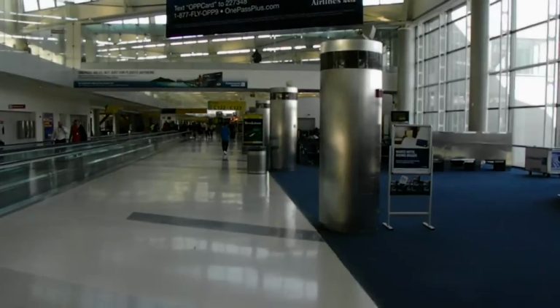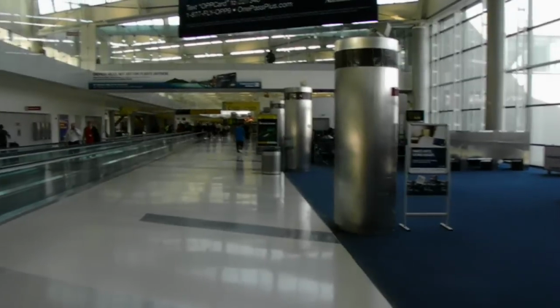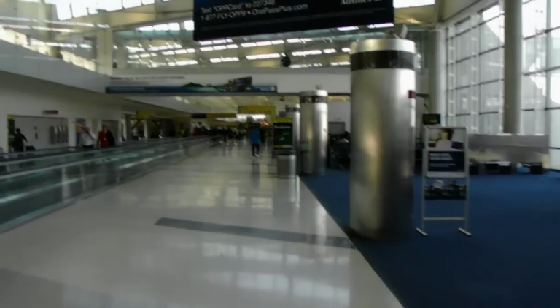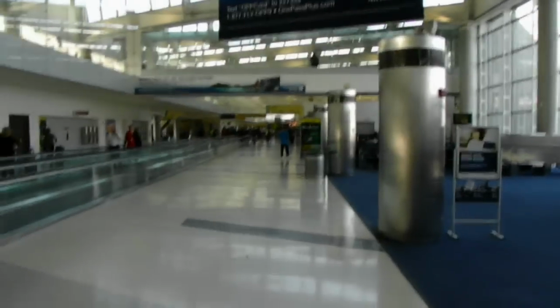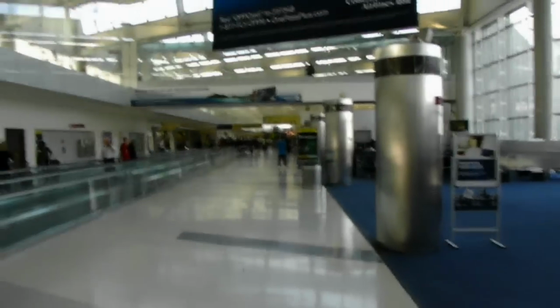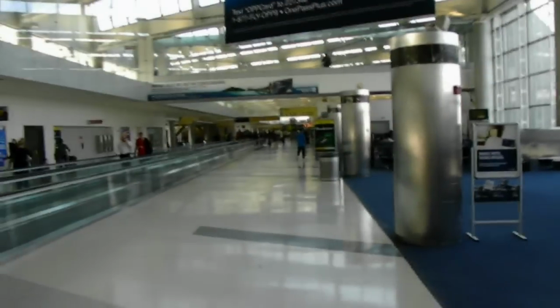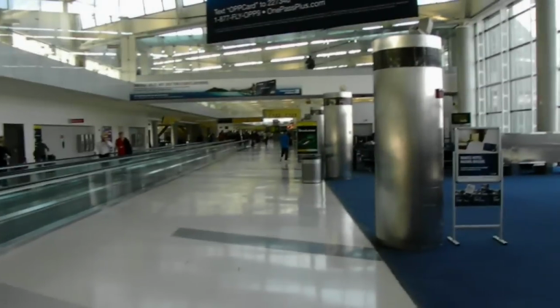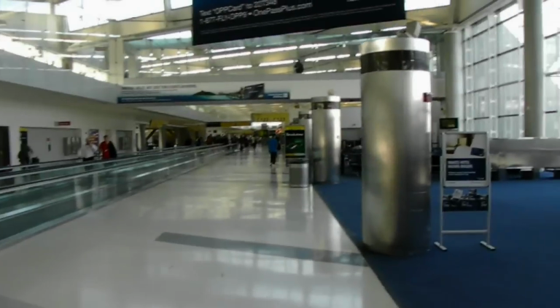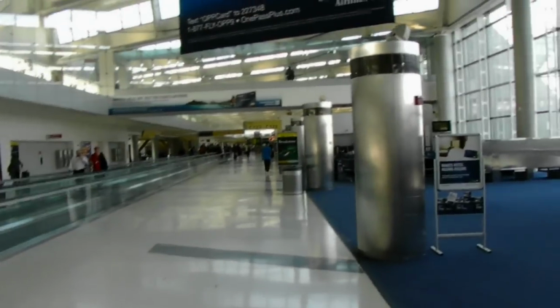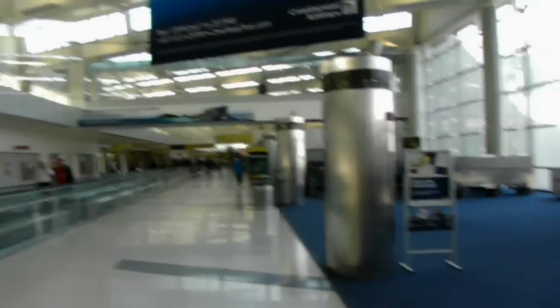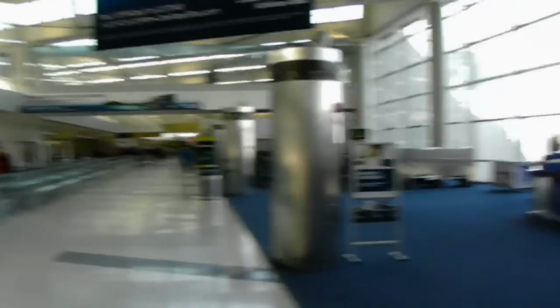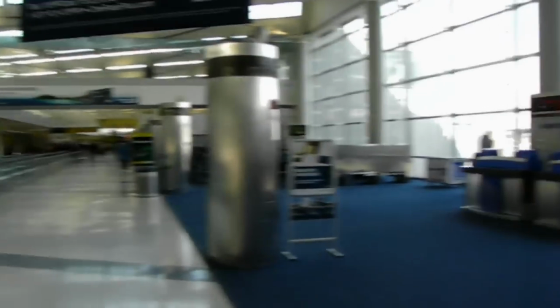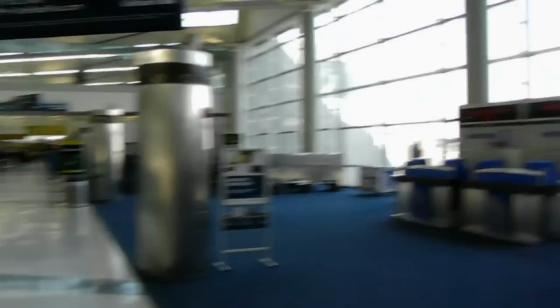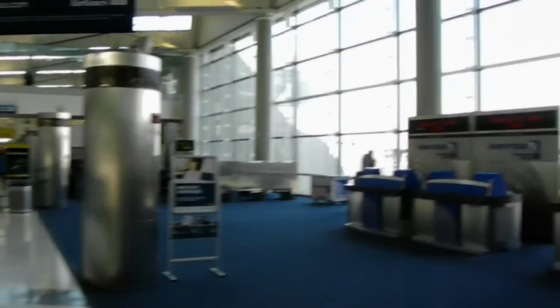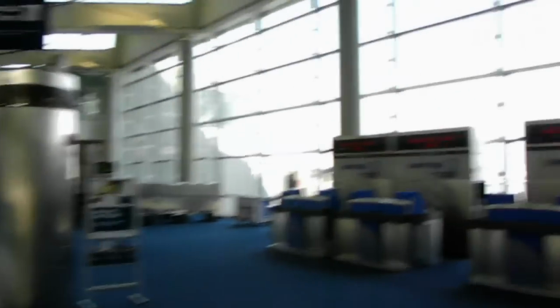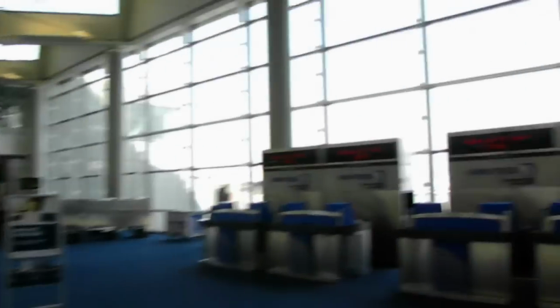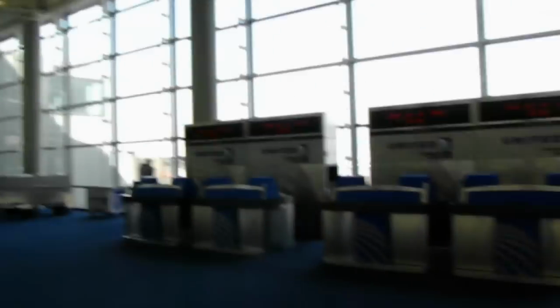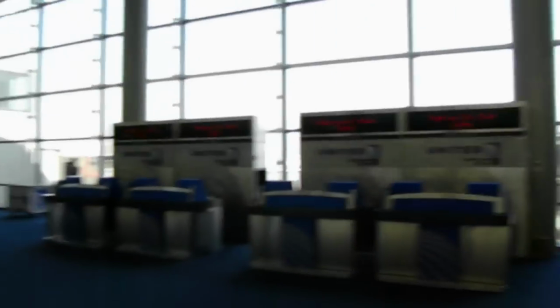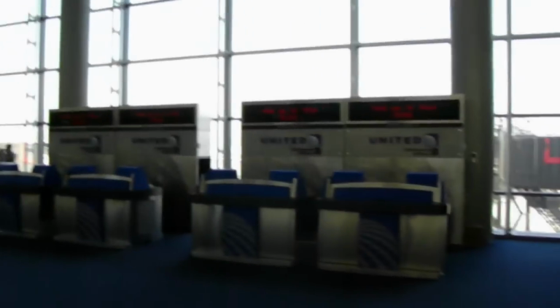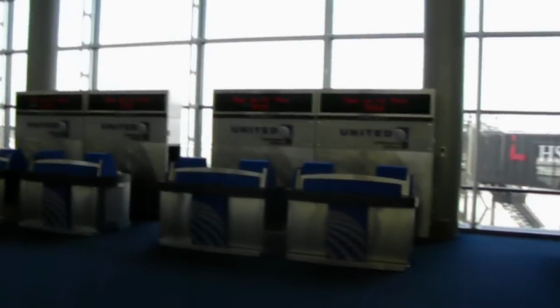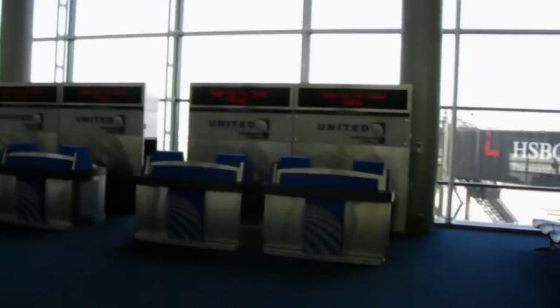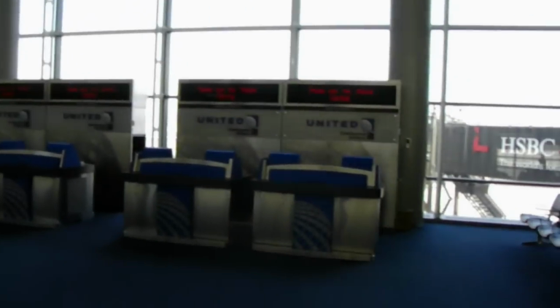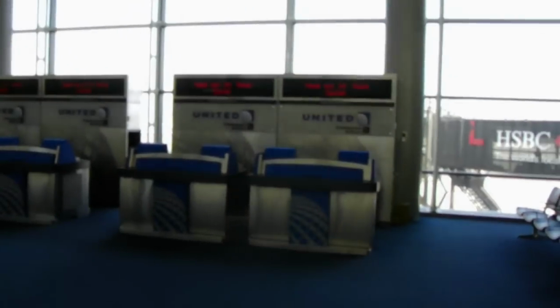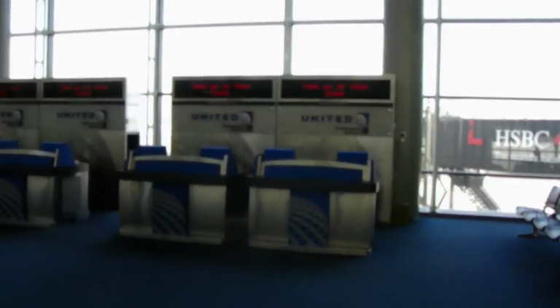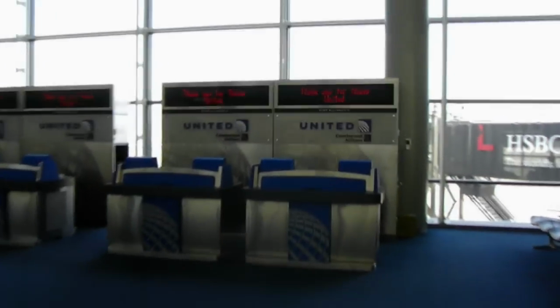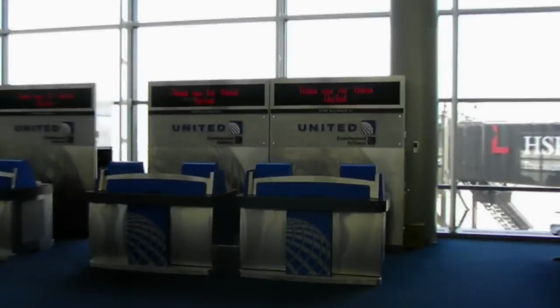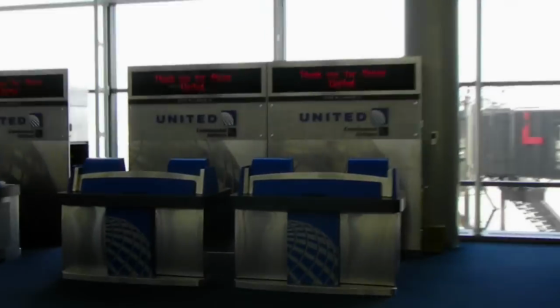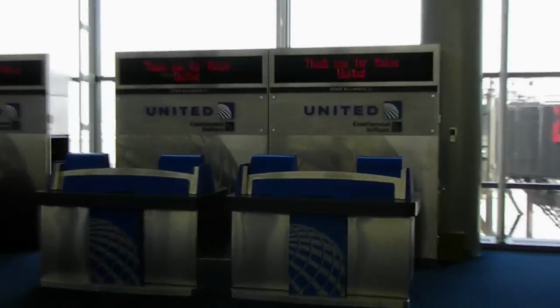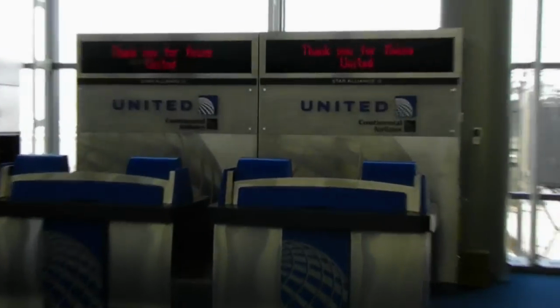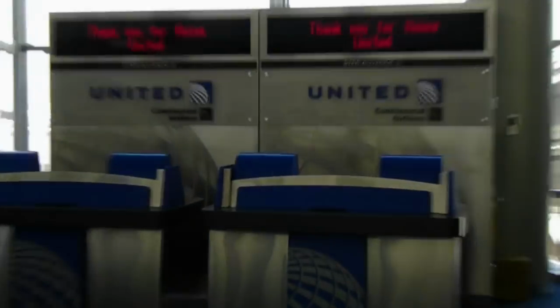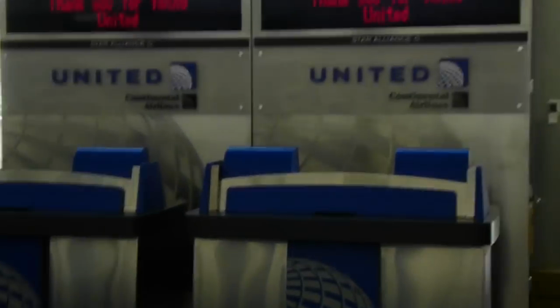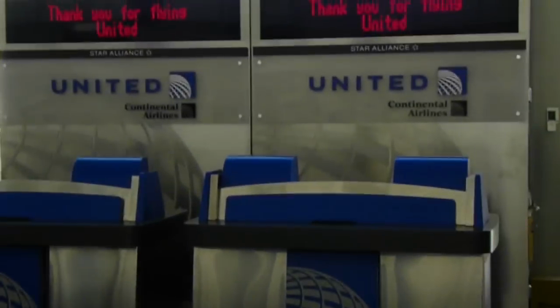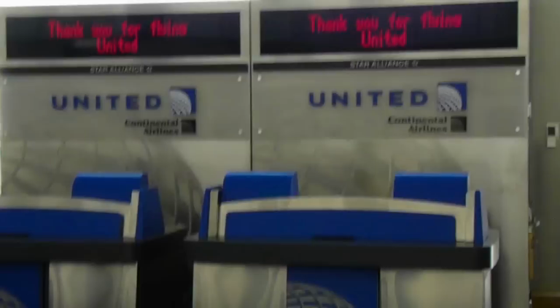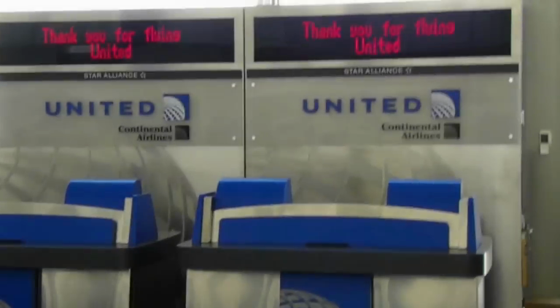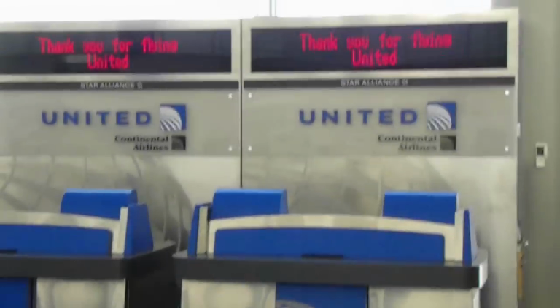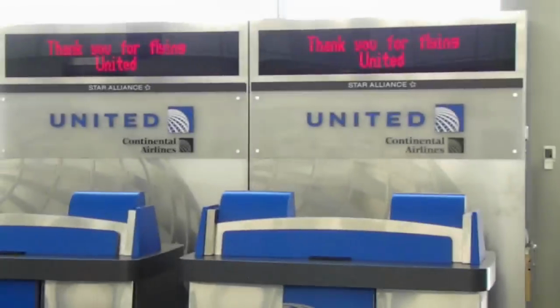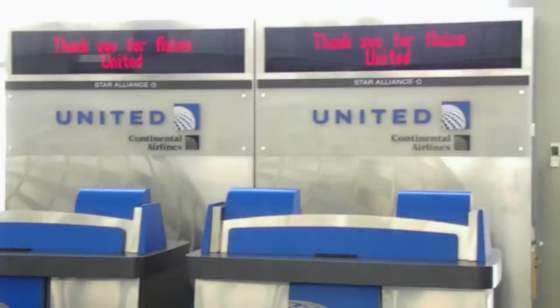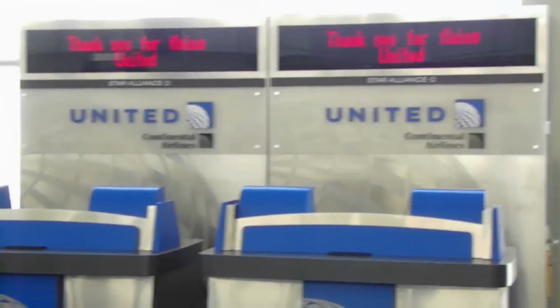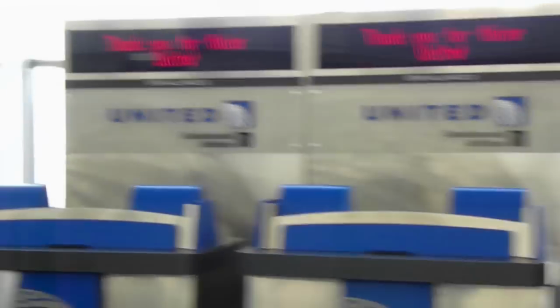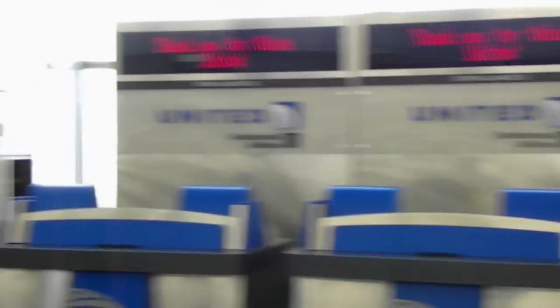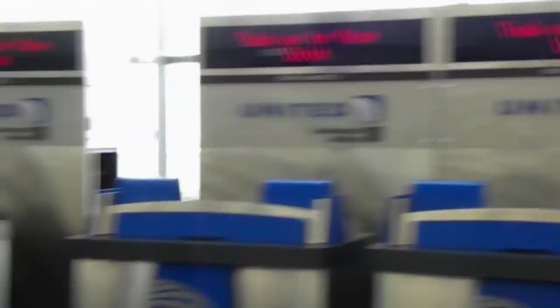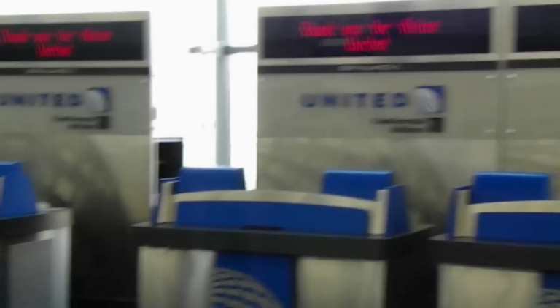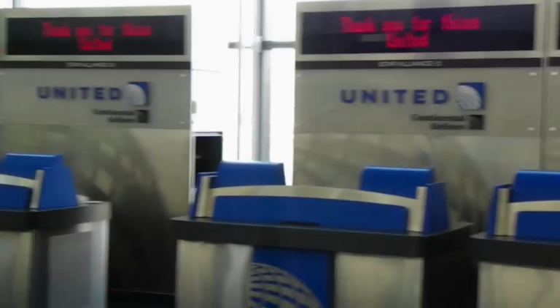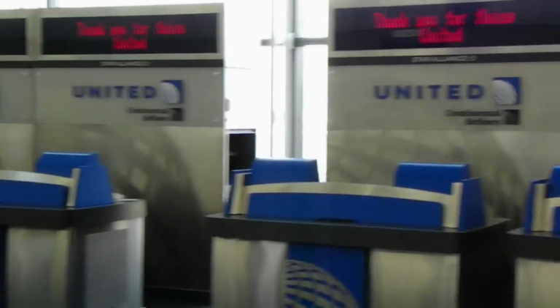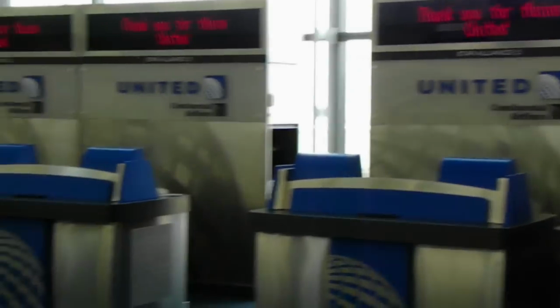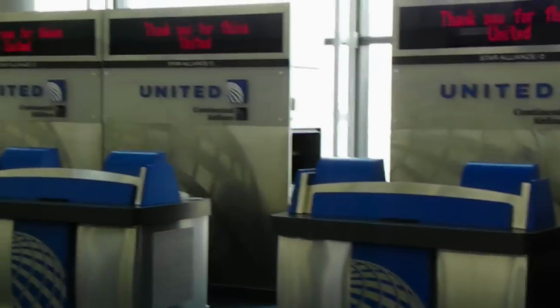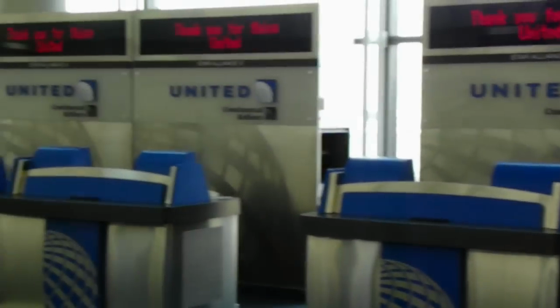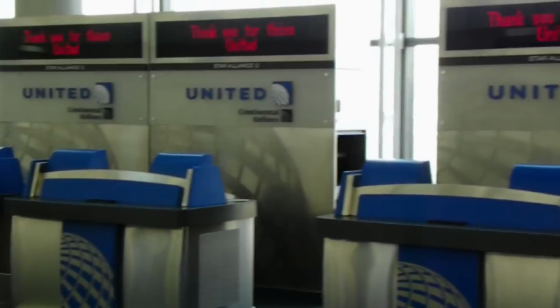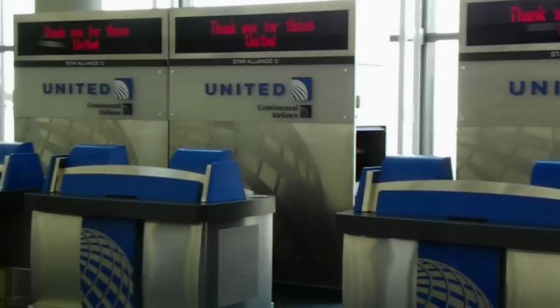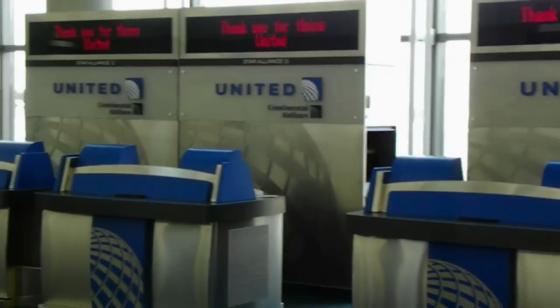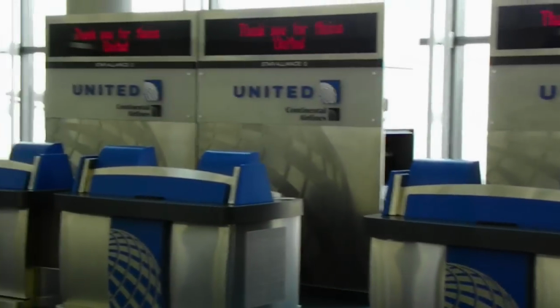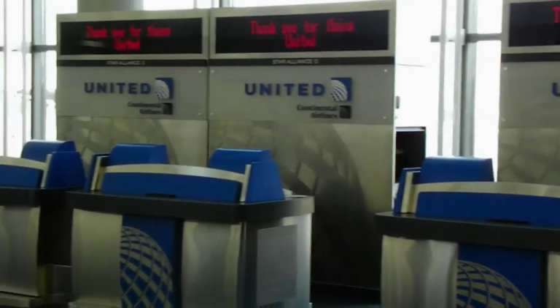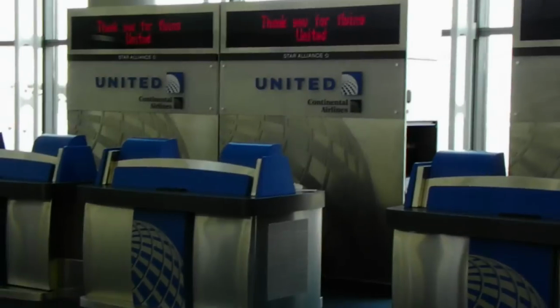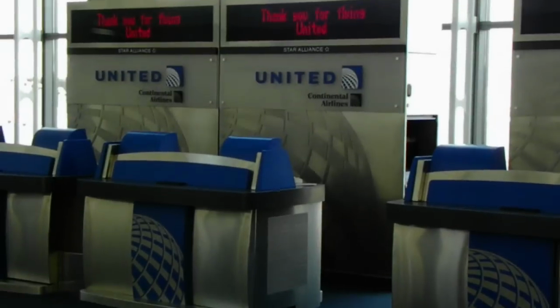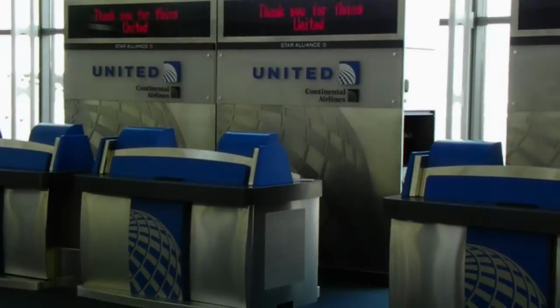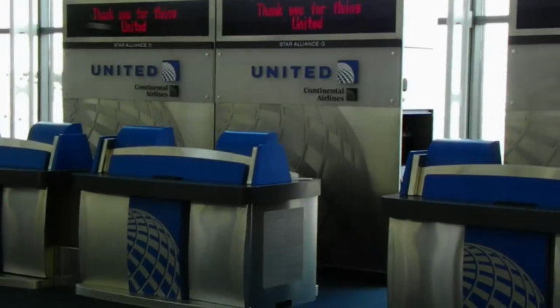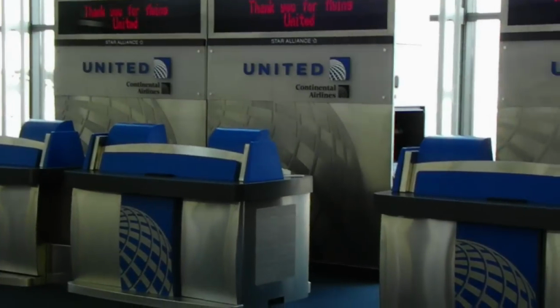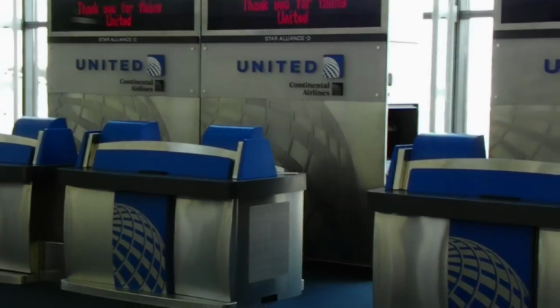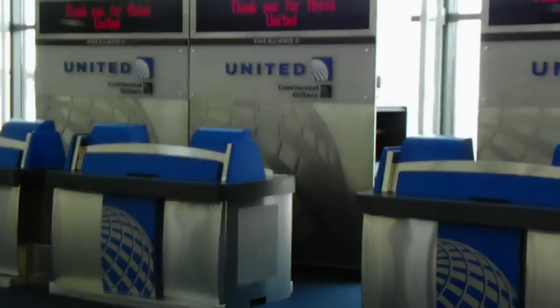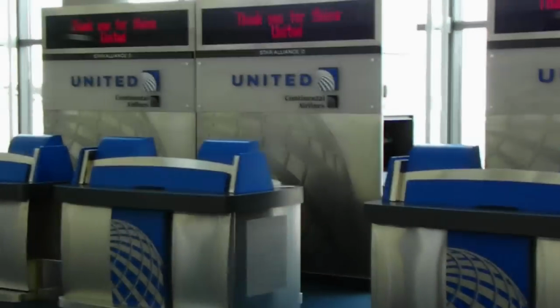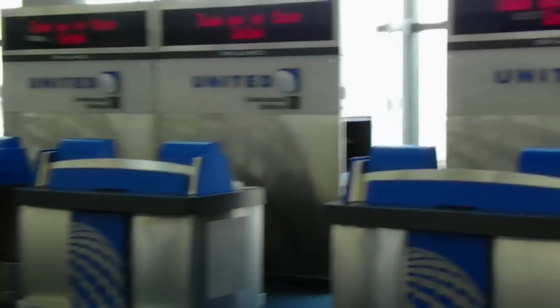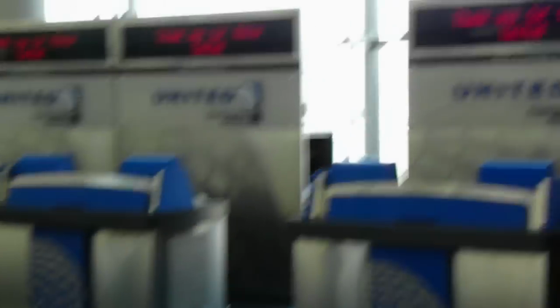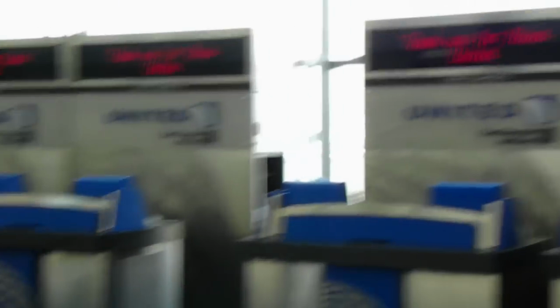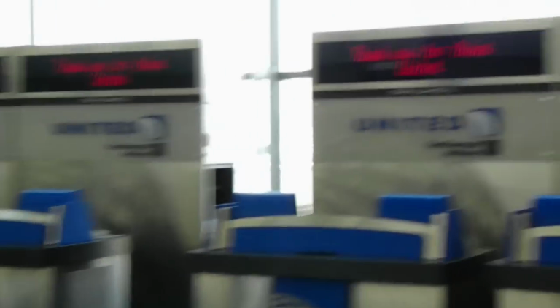More of Newark Terminal C — again, rebranded United. United, United, United... and Continental still visible here and there.